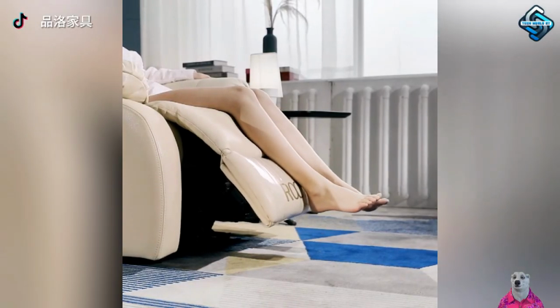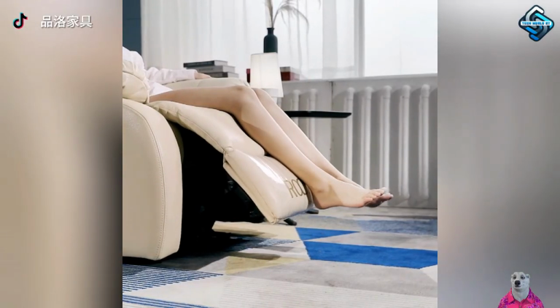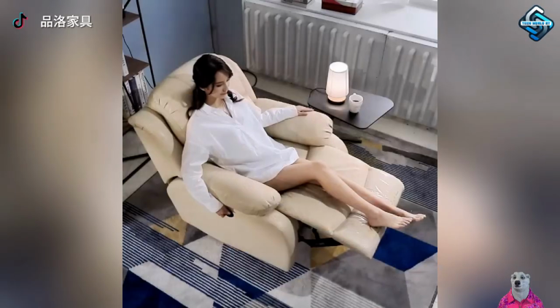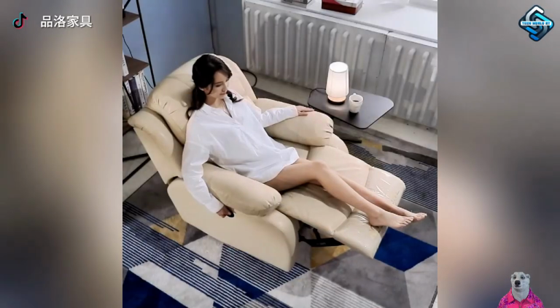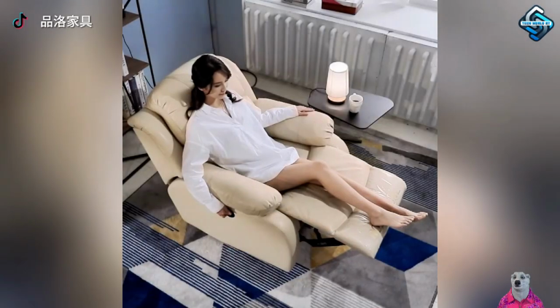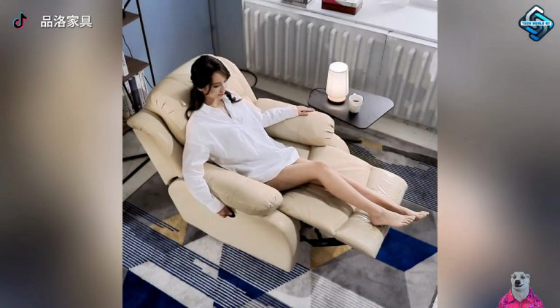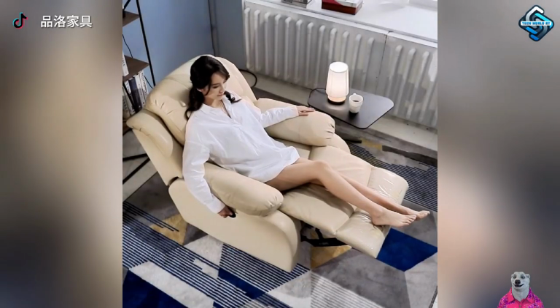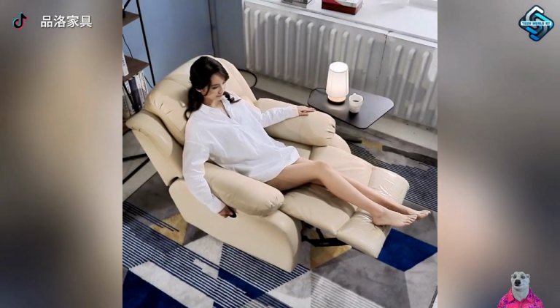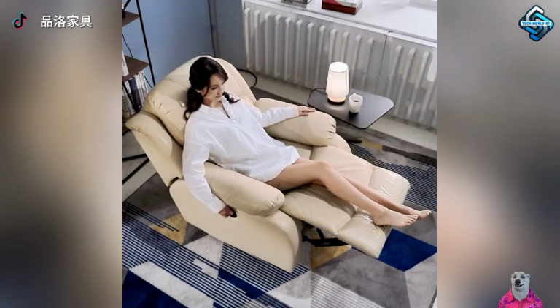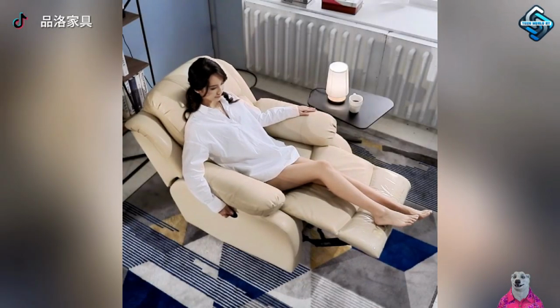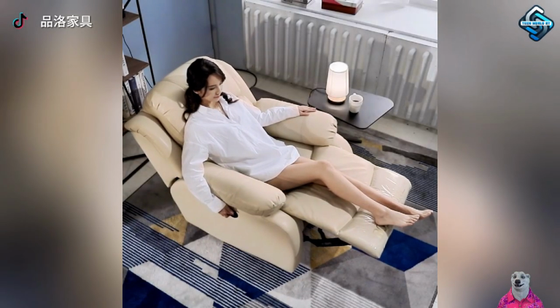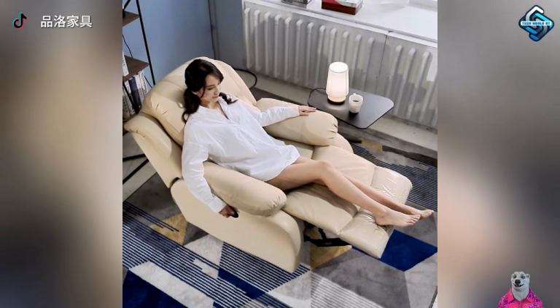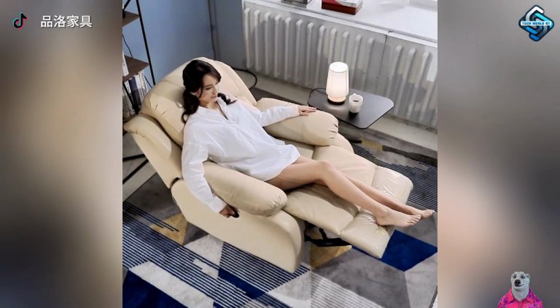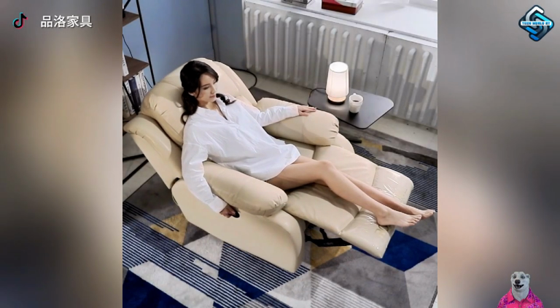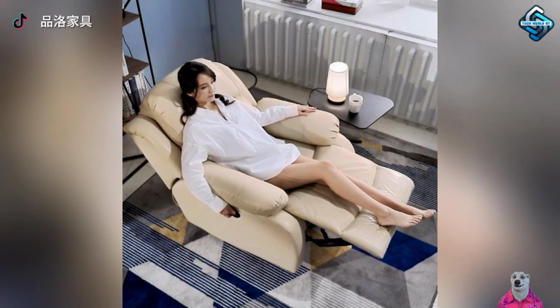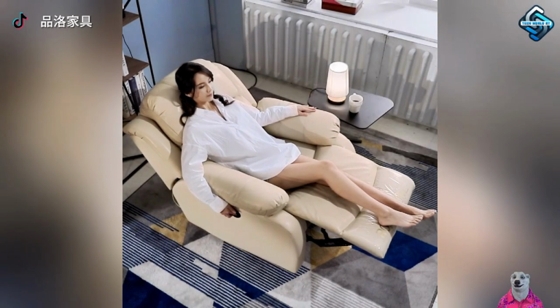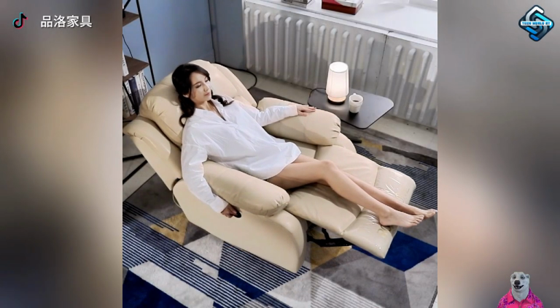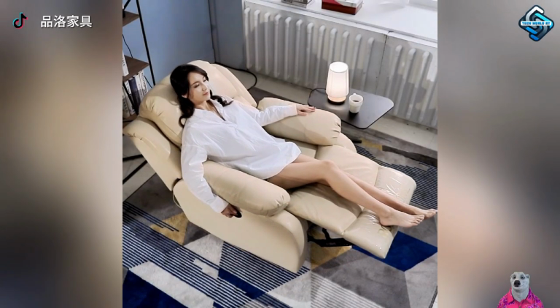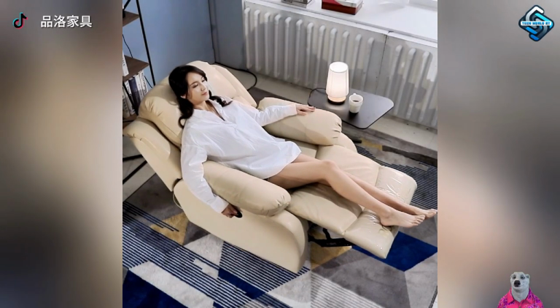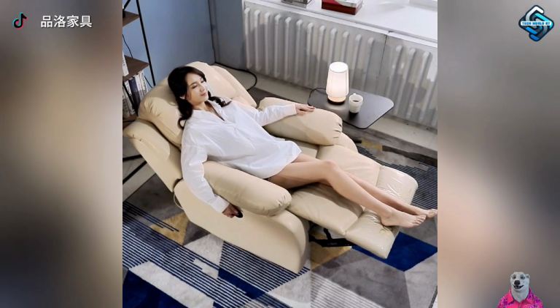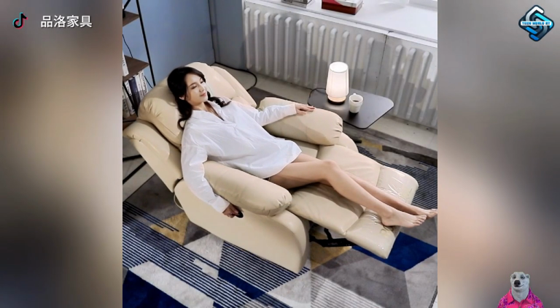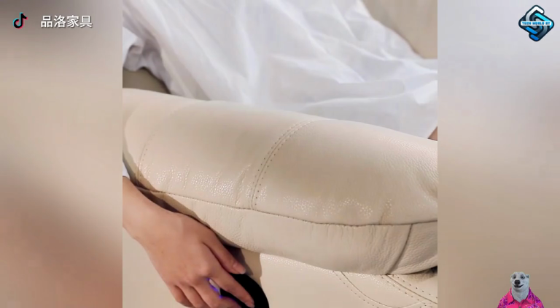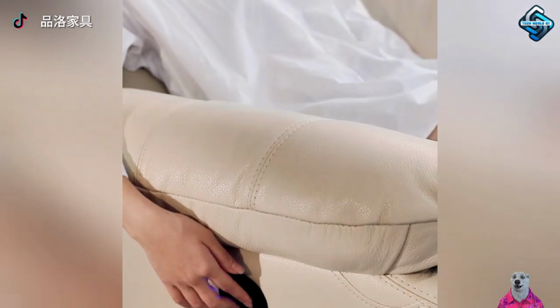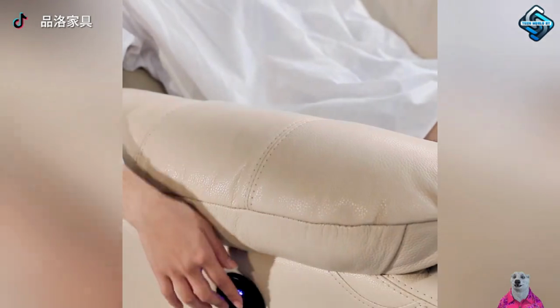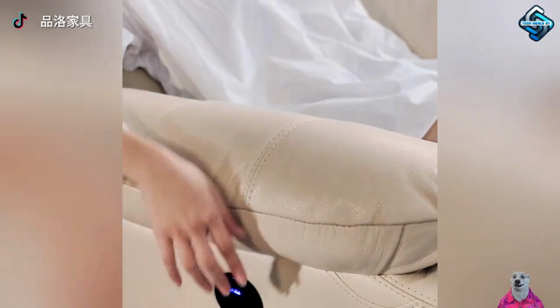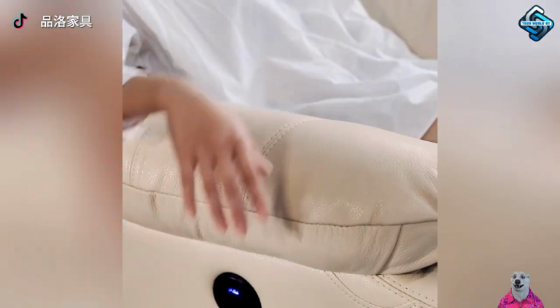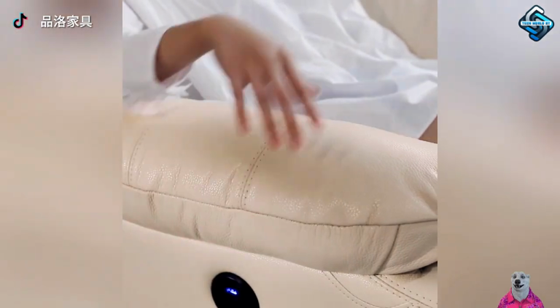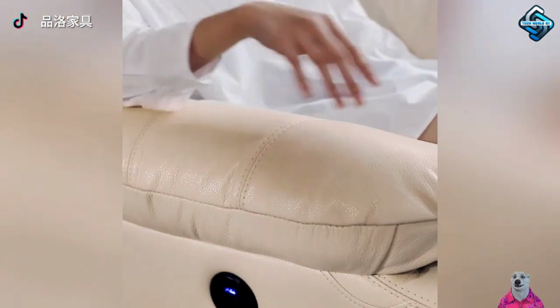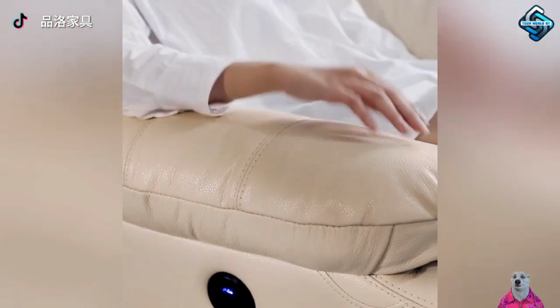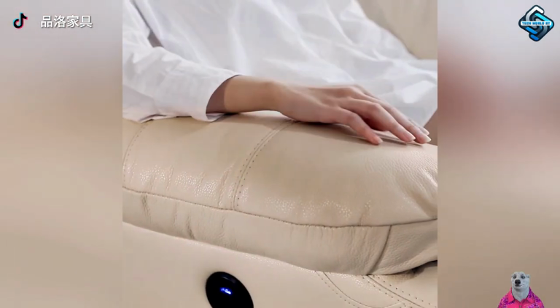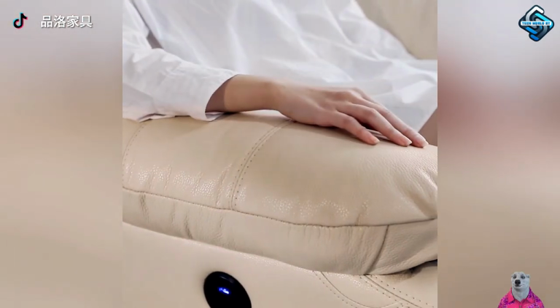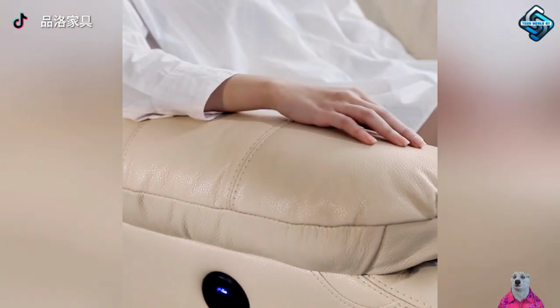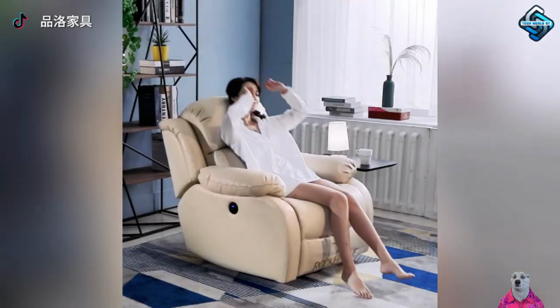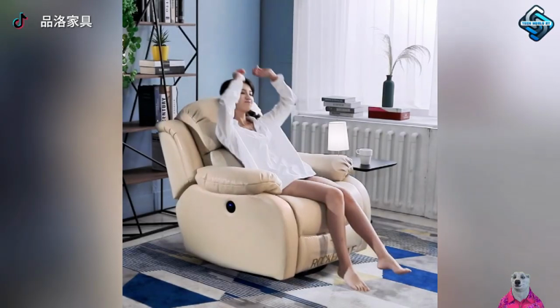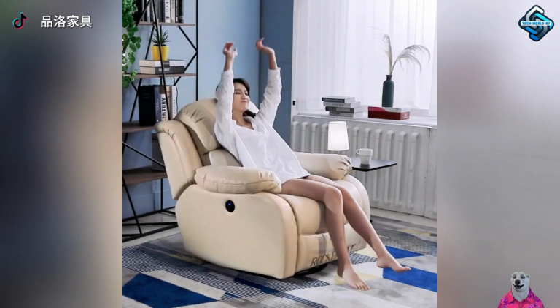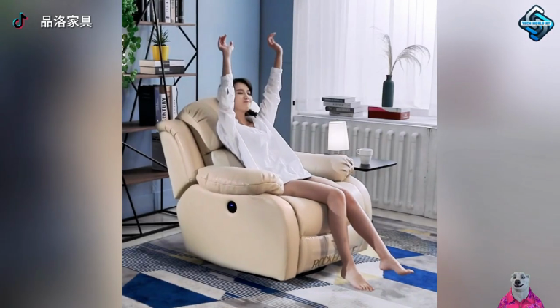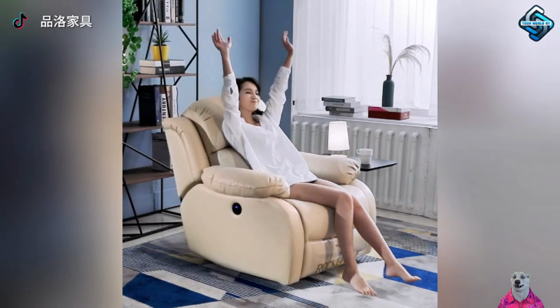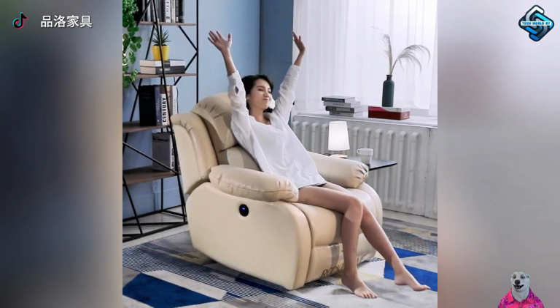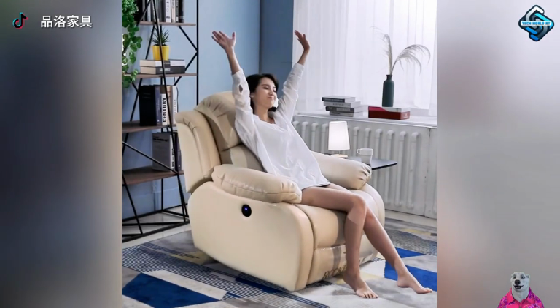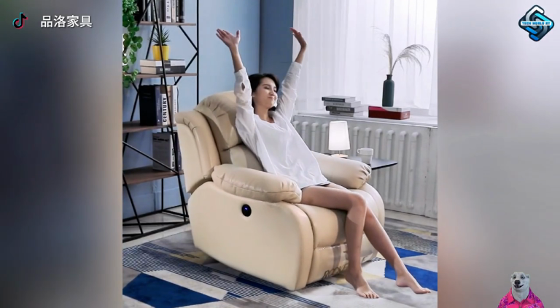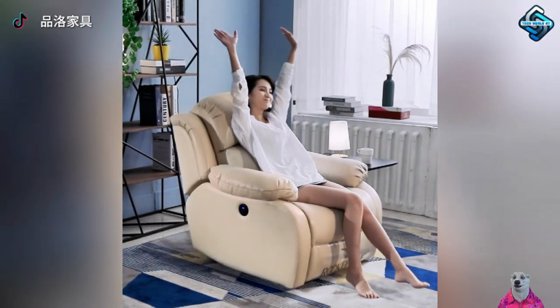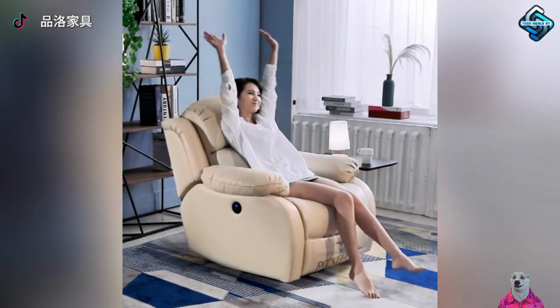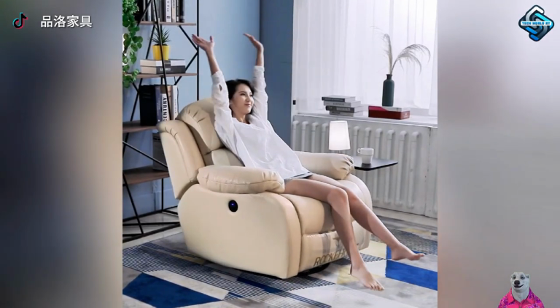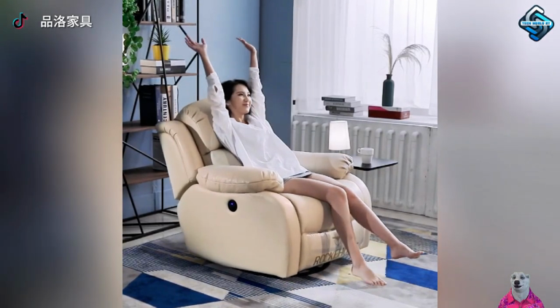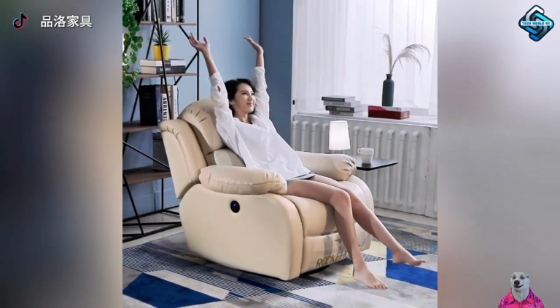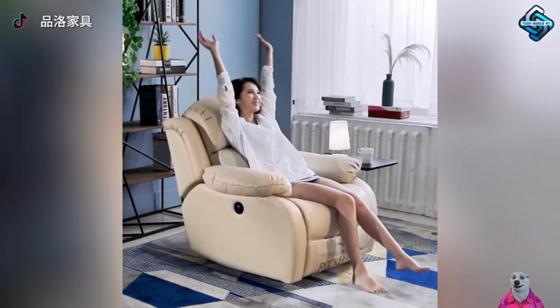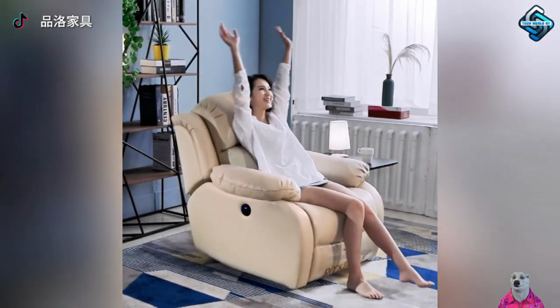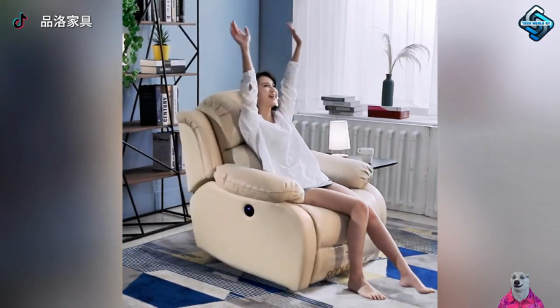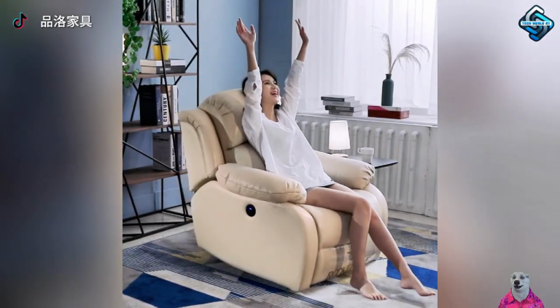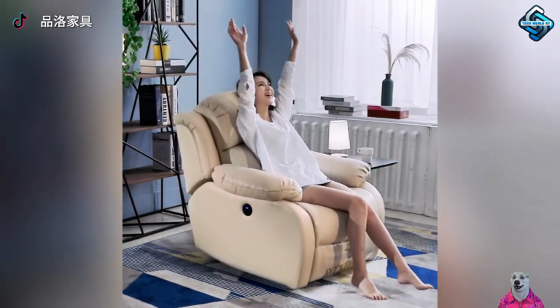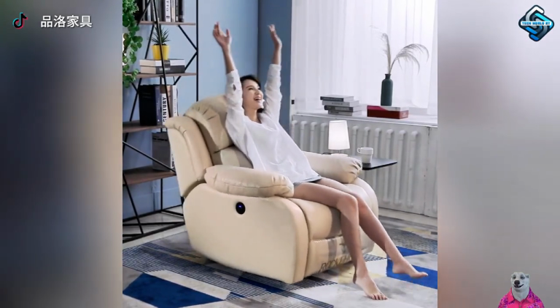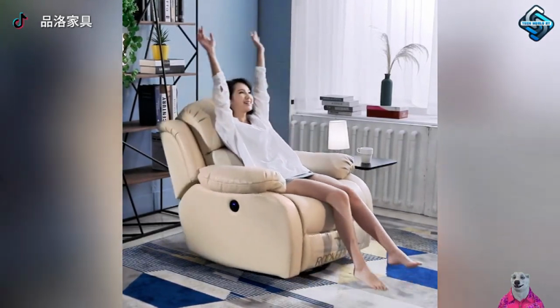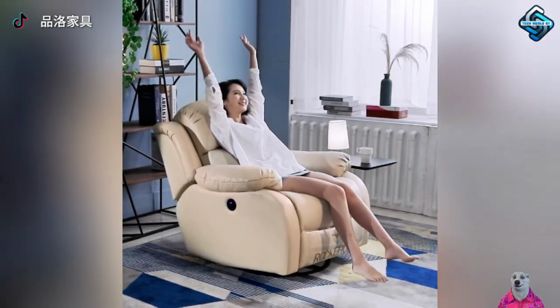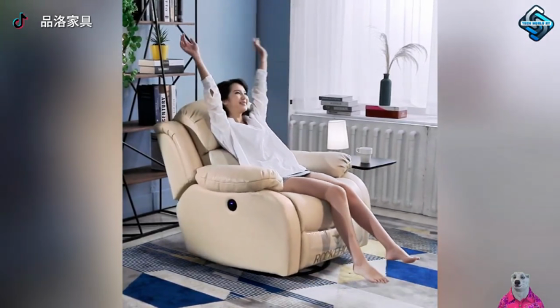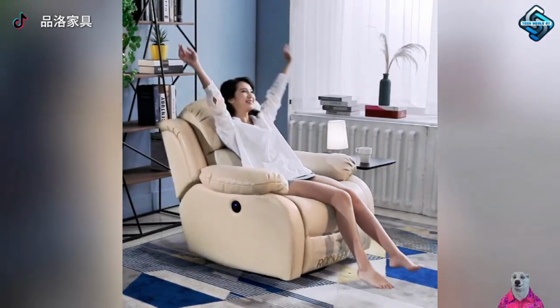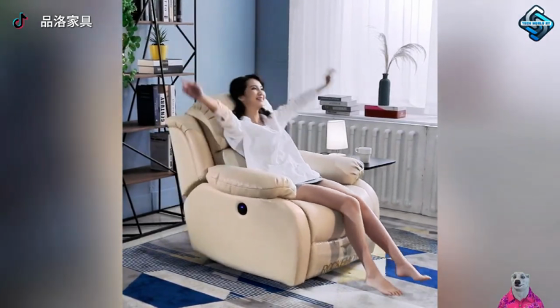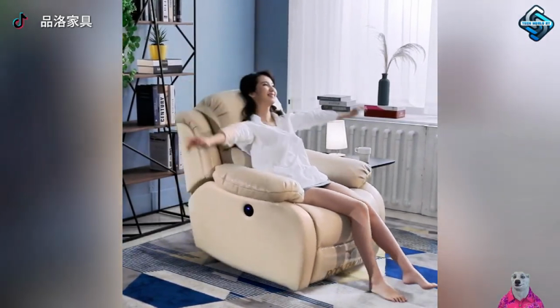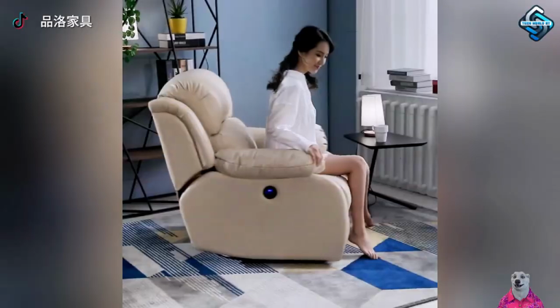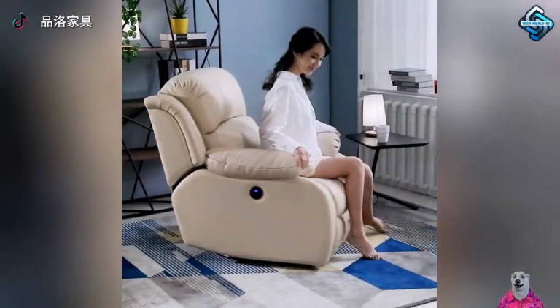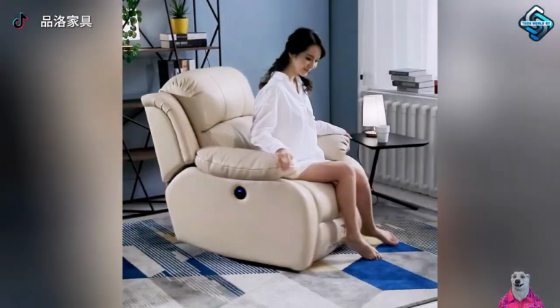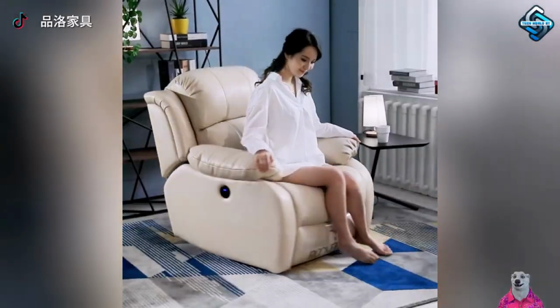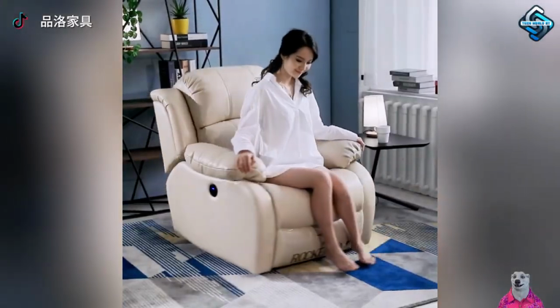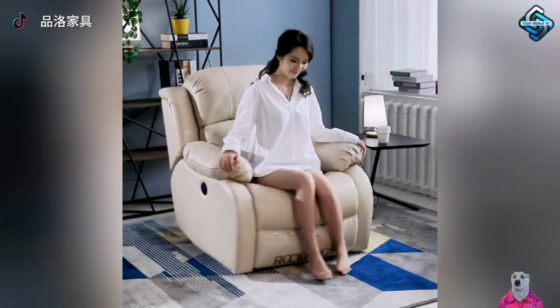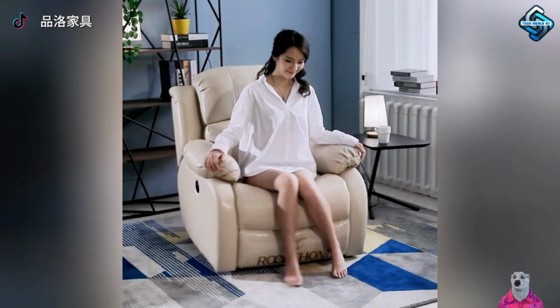Experience the ultimate comfort of a smart sofa. Flexible postures, soothing massages, and a daily escape from fatigue.